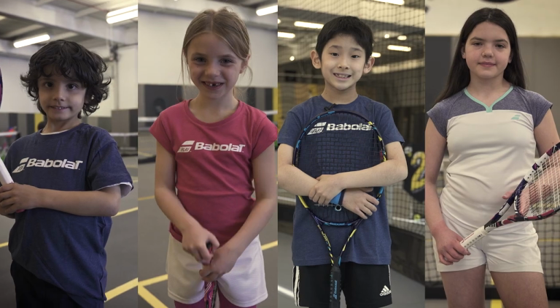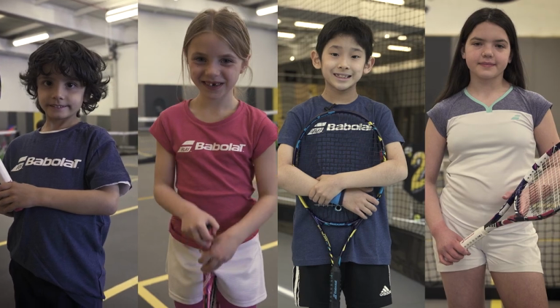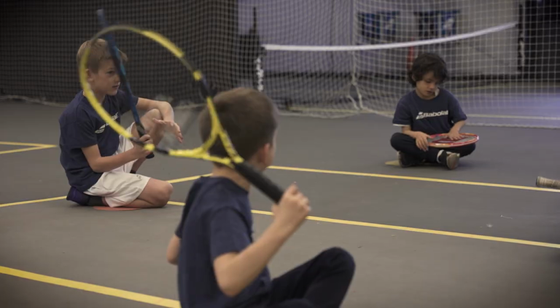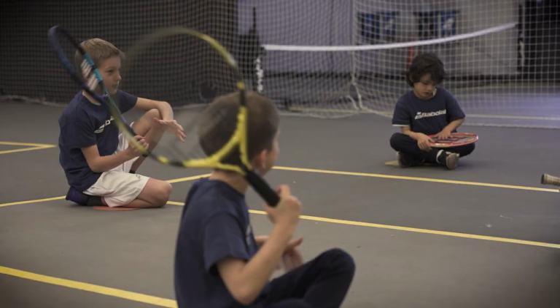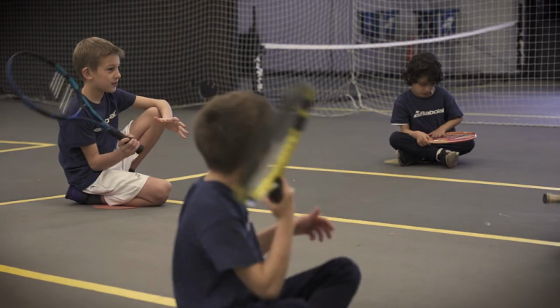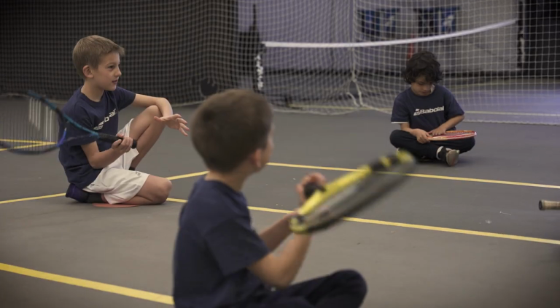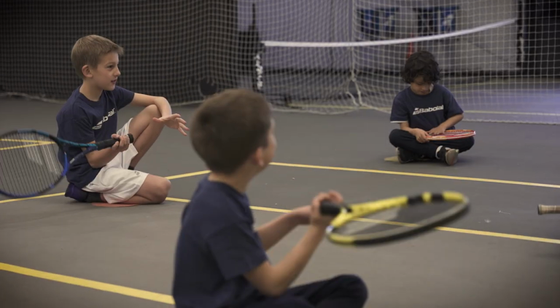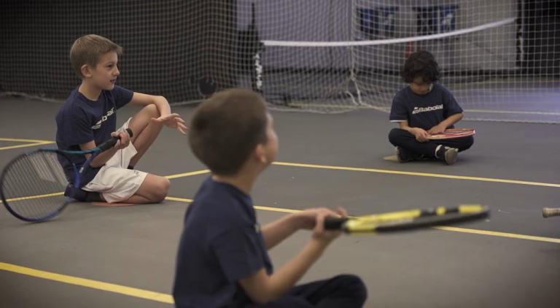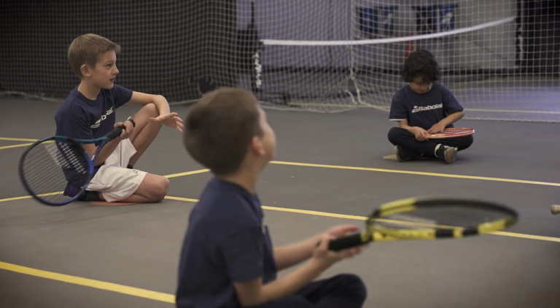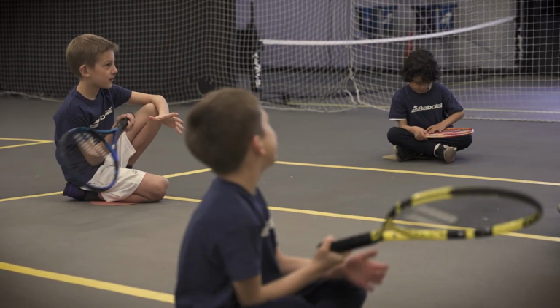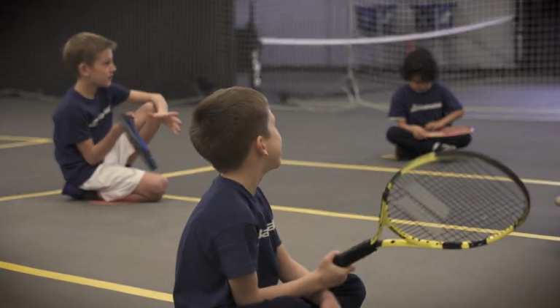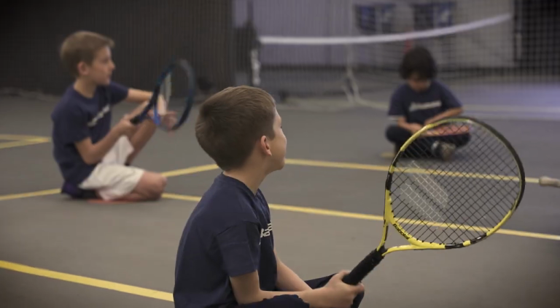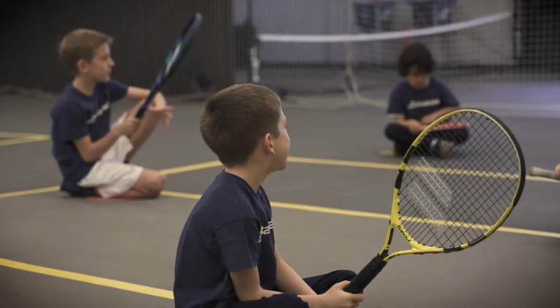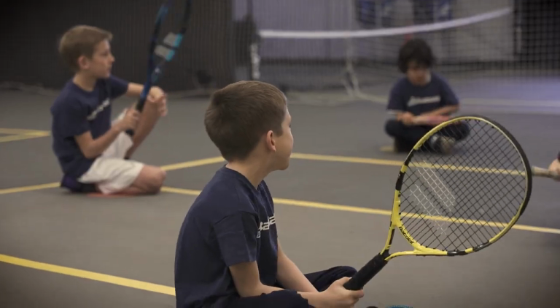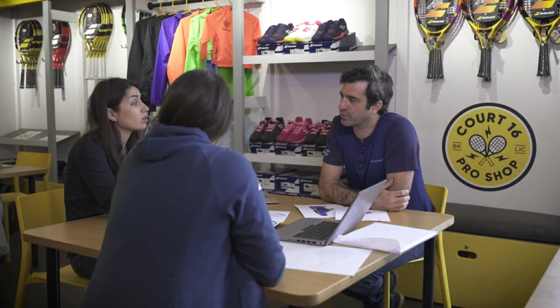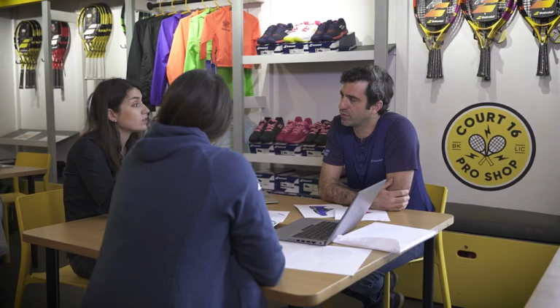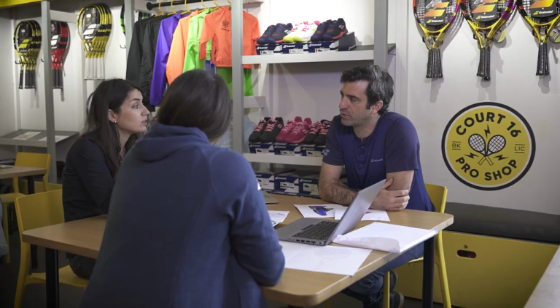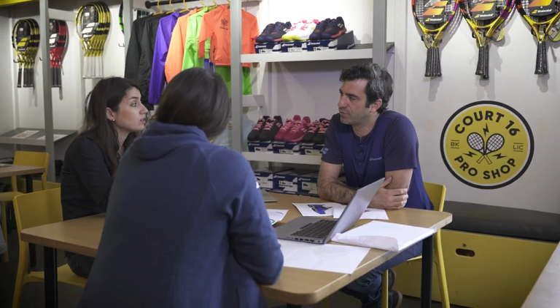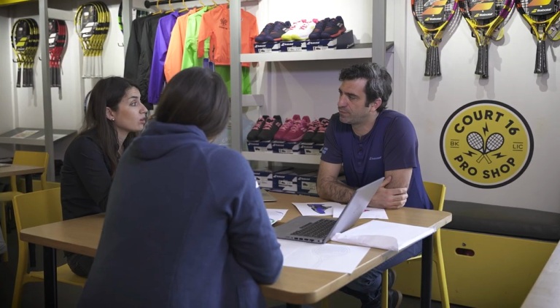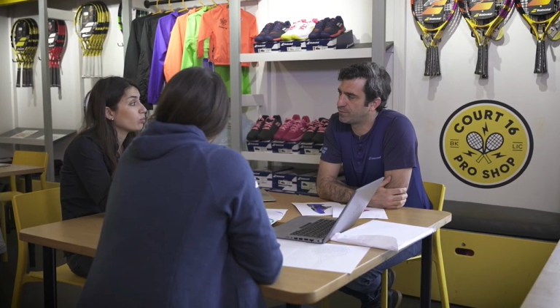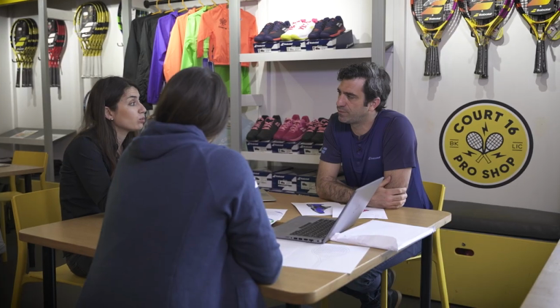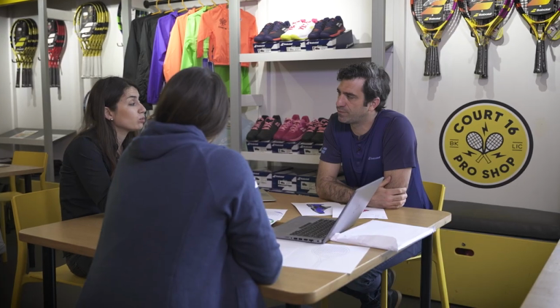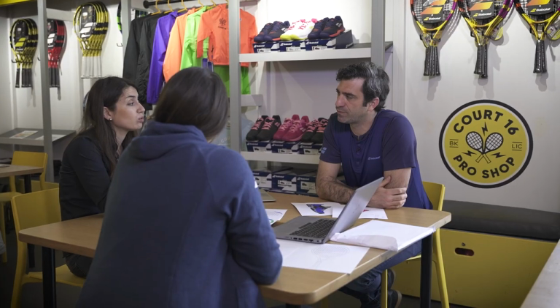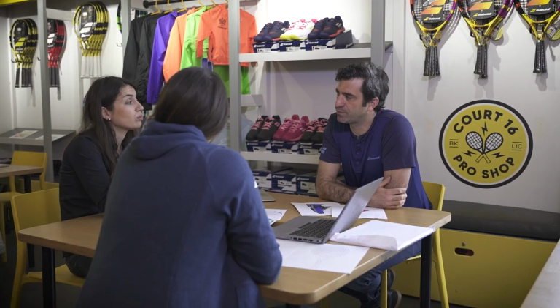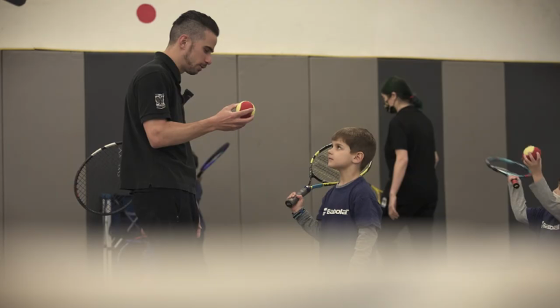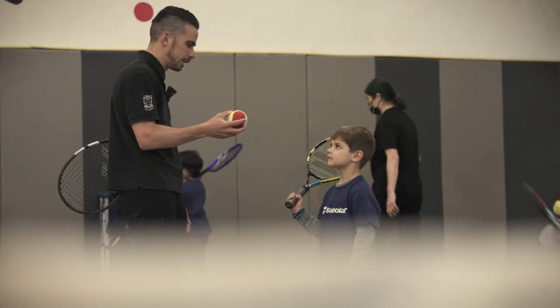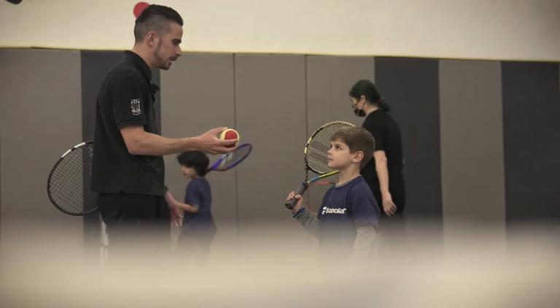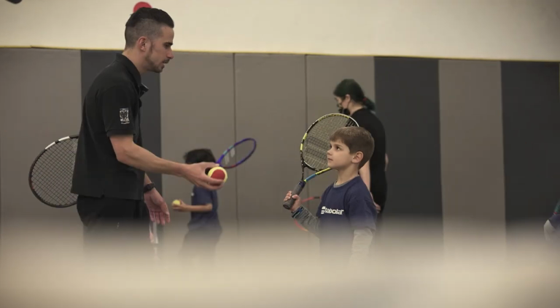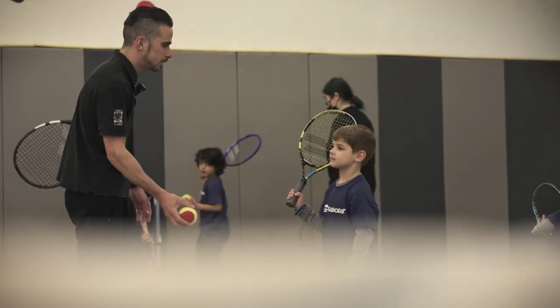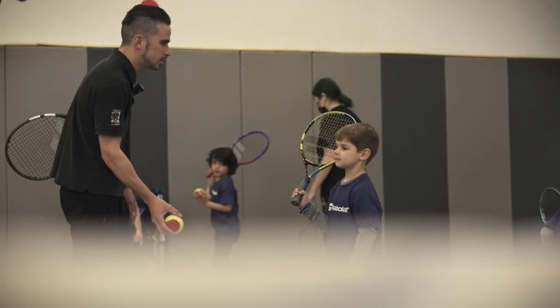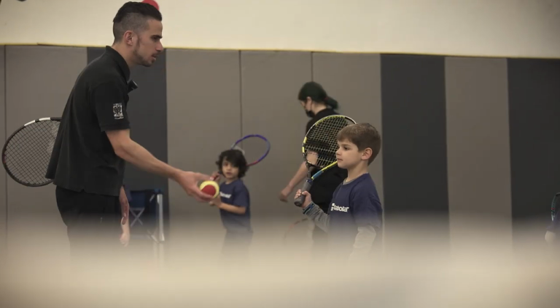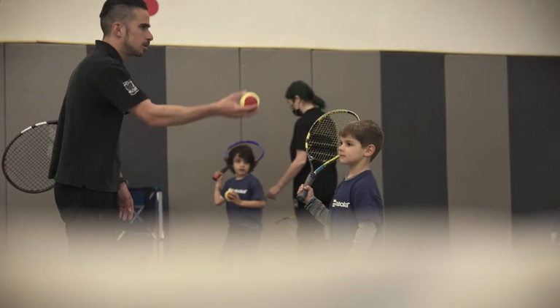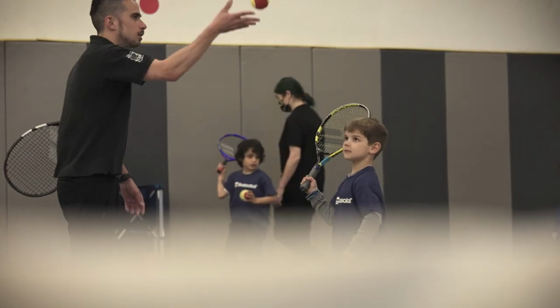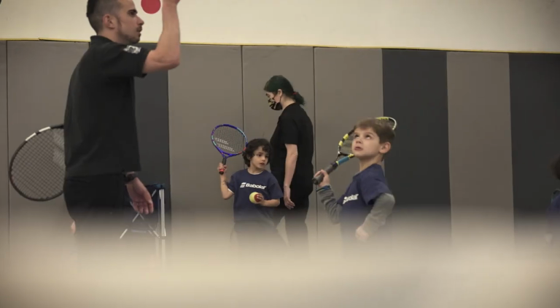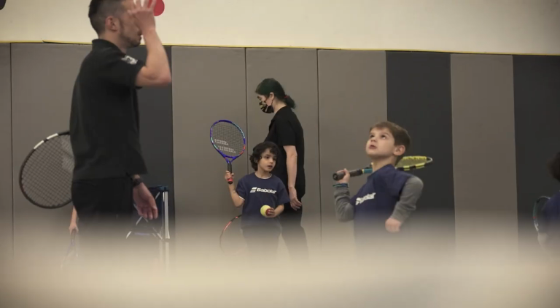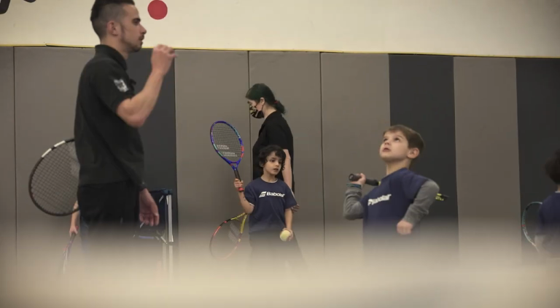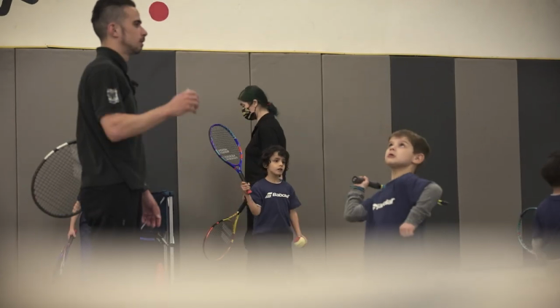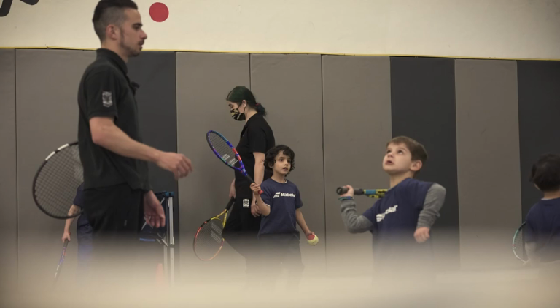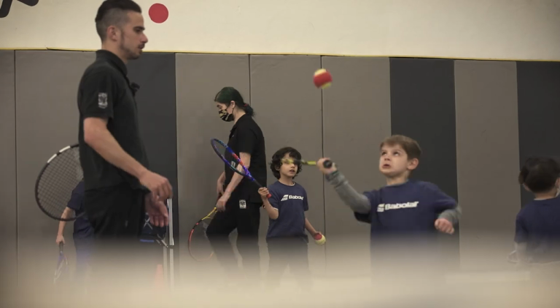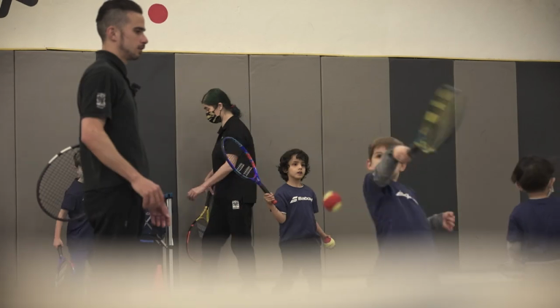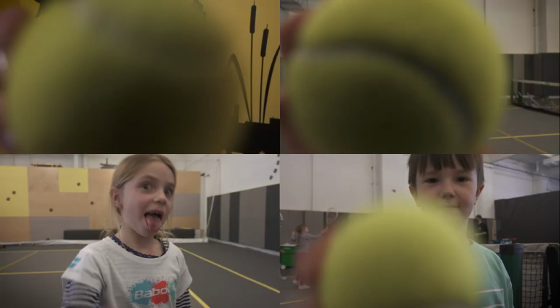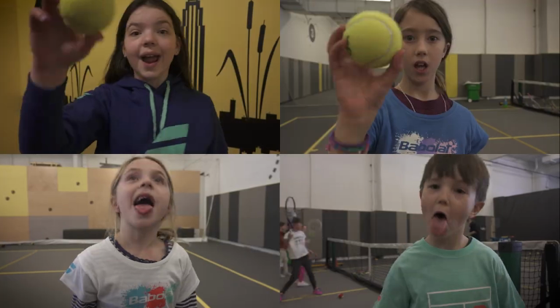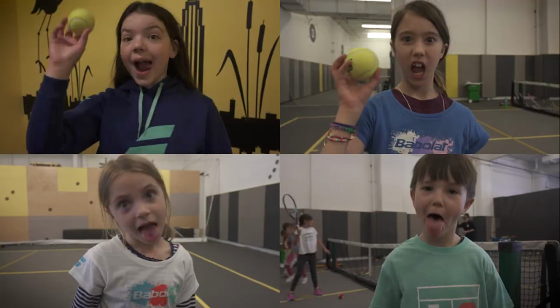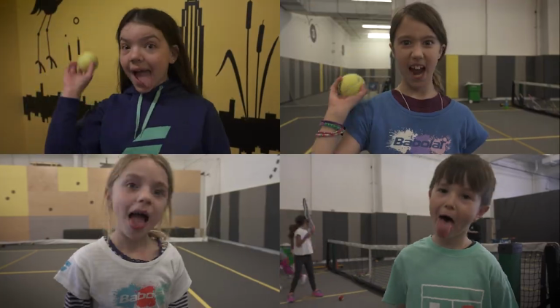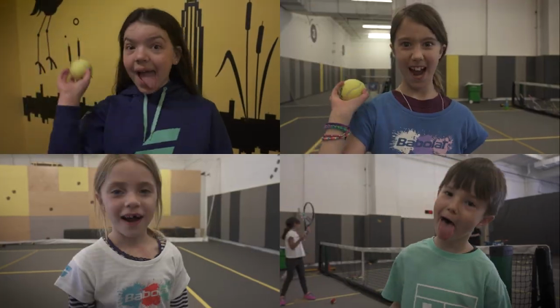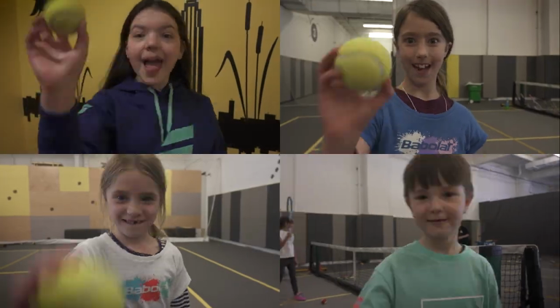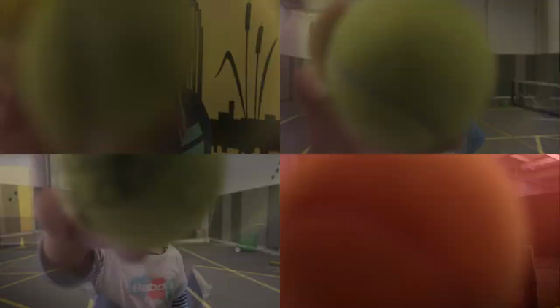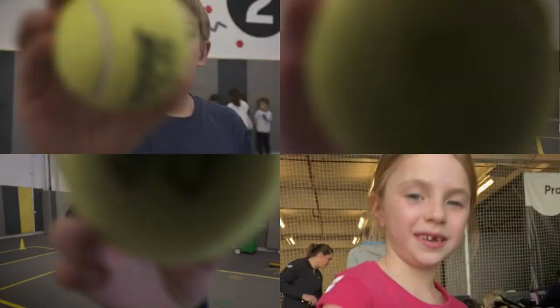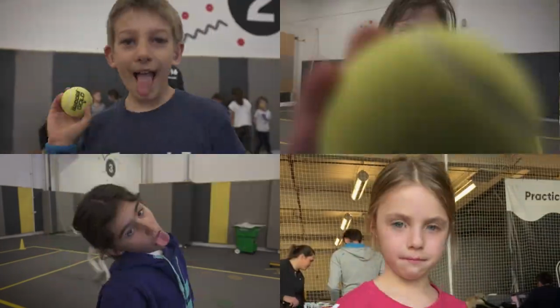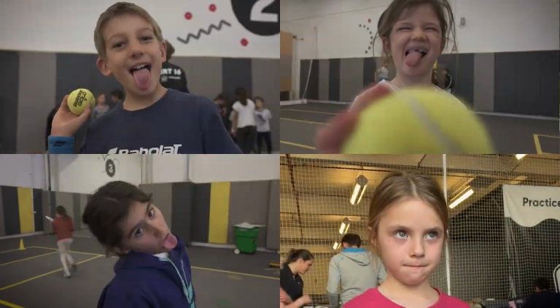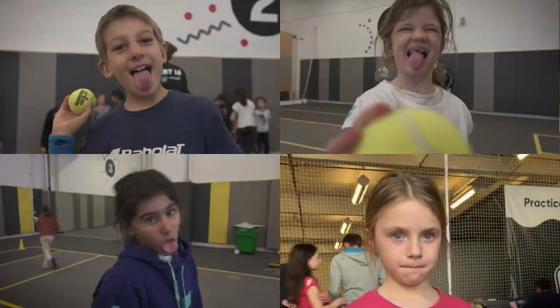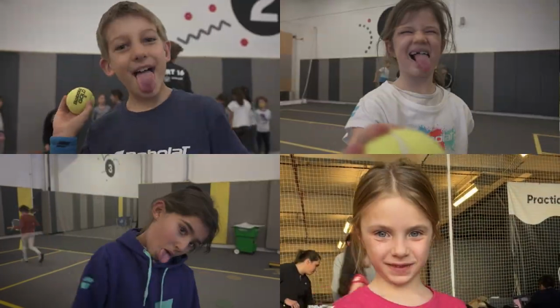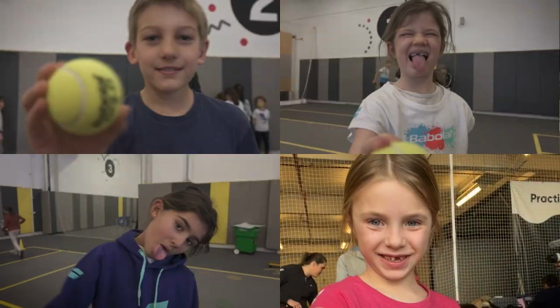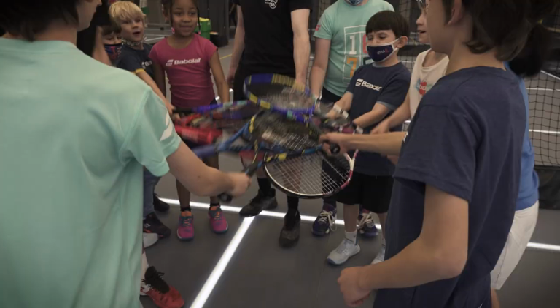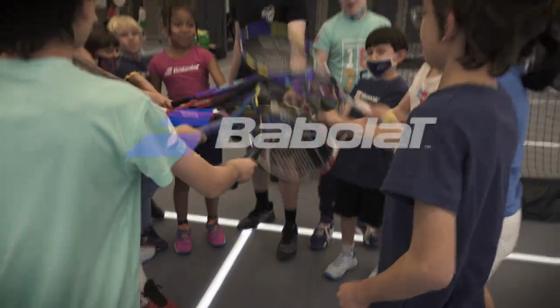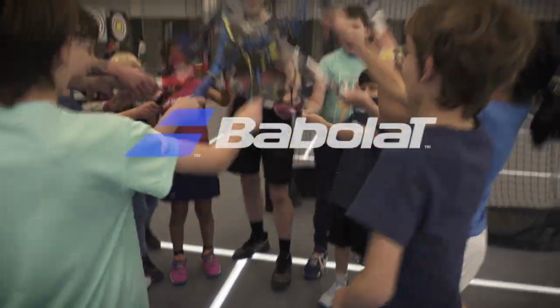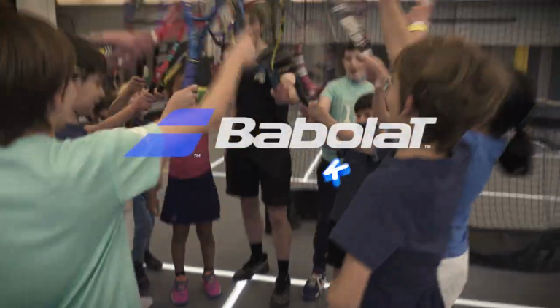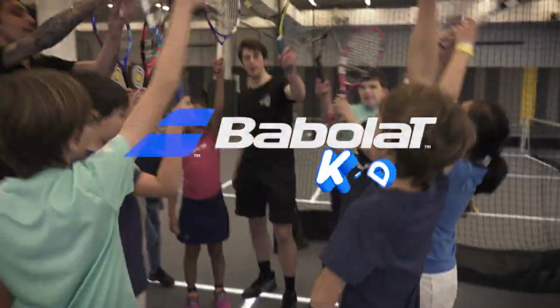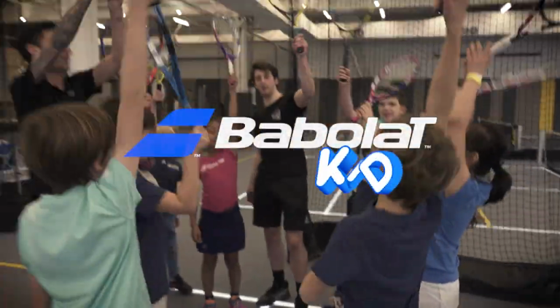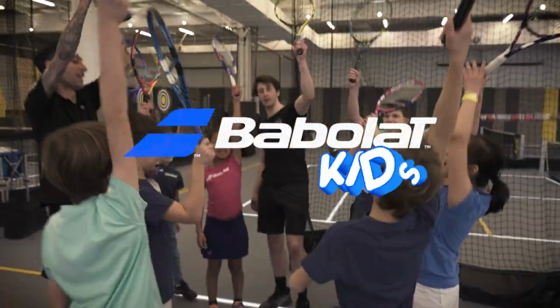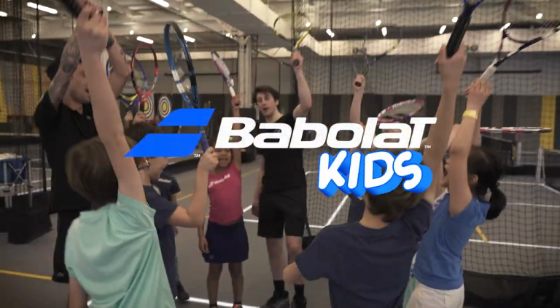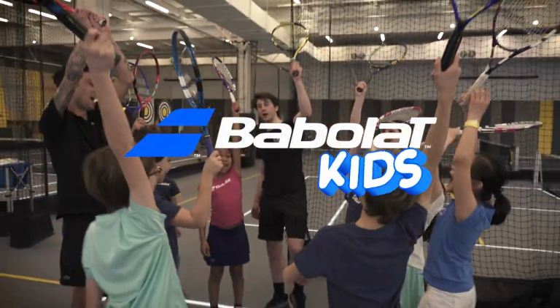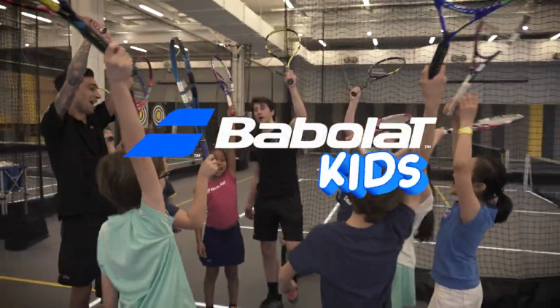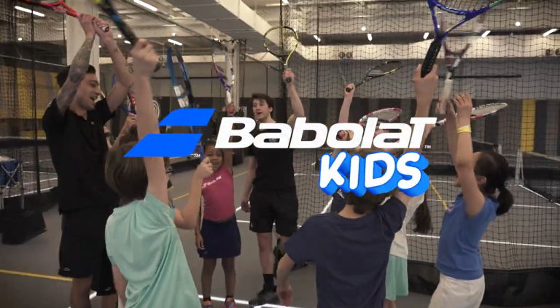Inspired by kids. Designed by Babolat. Approved by parents and coaches. Babolat!